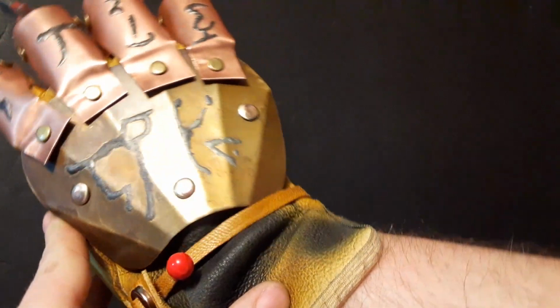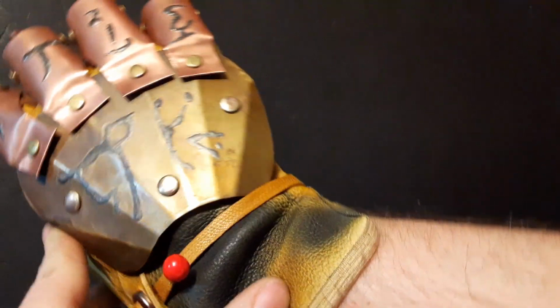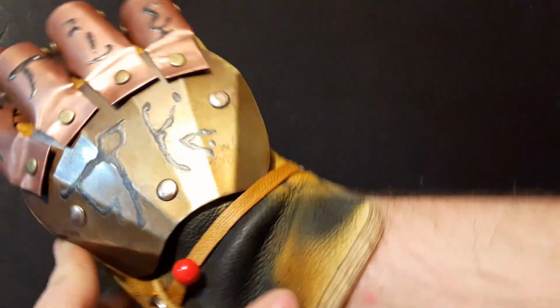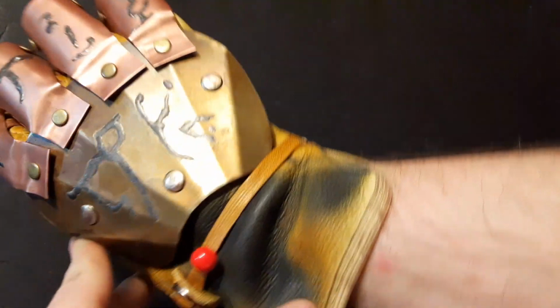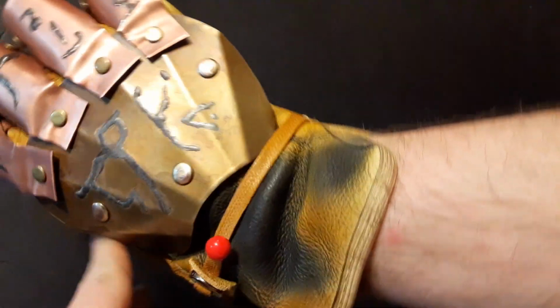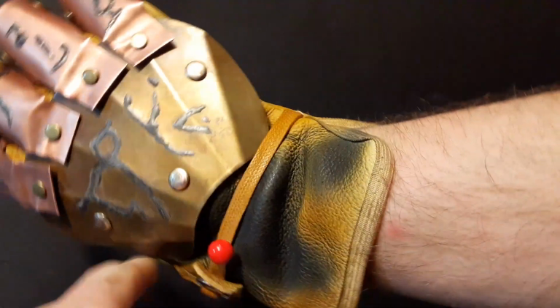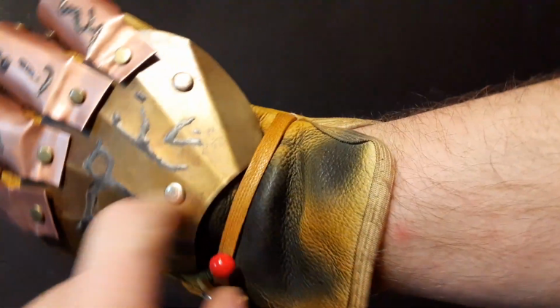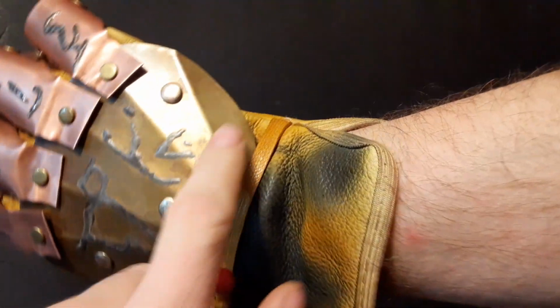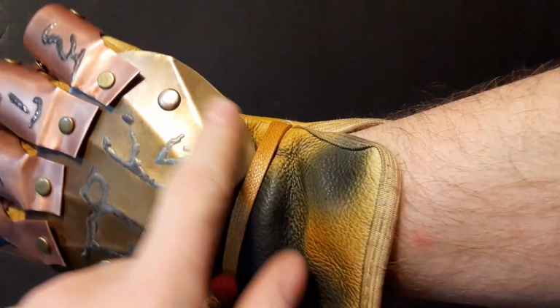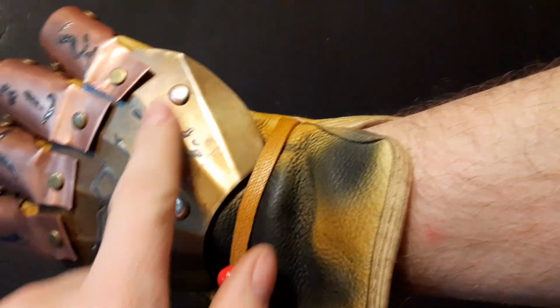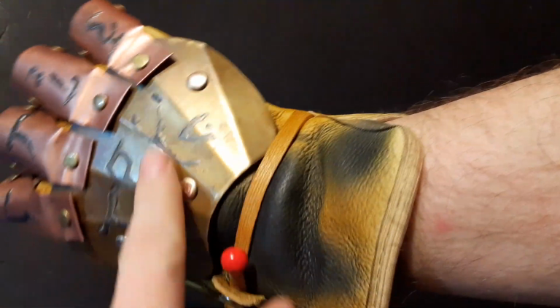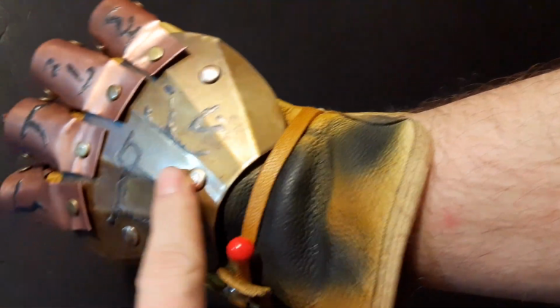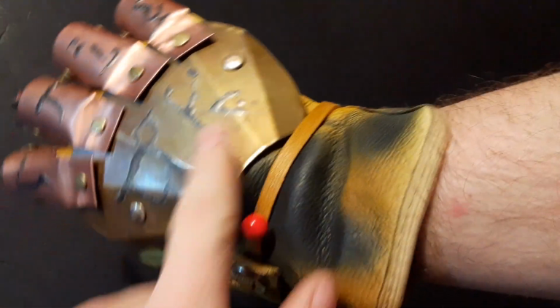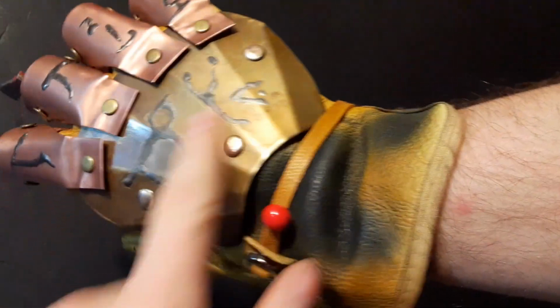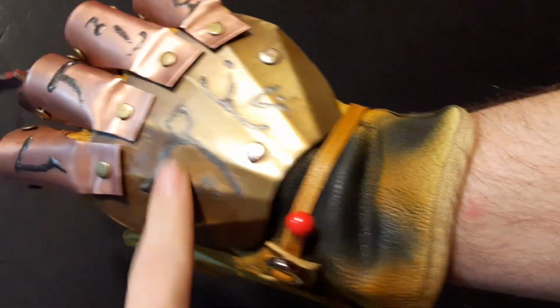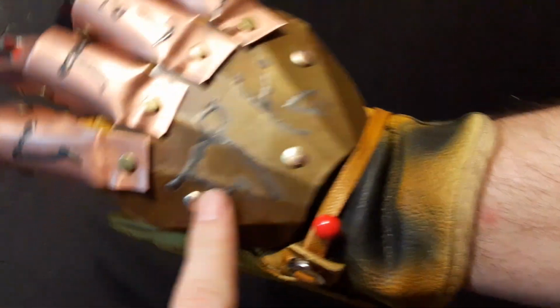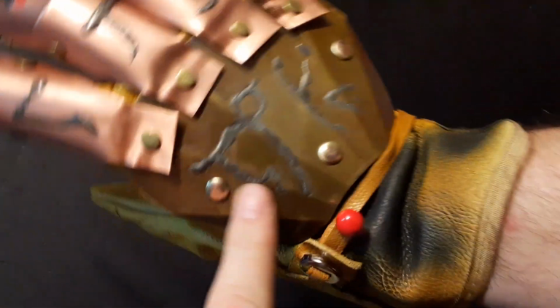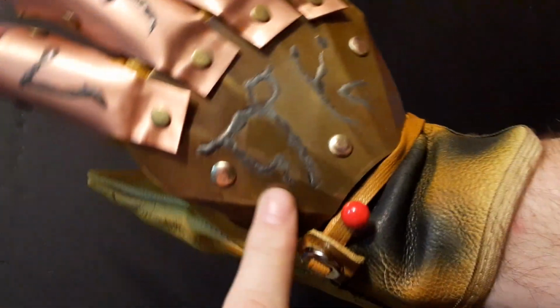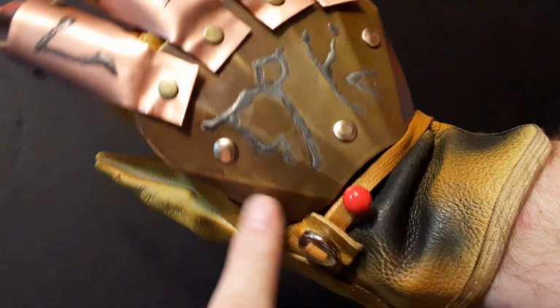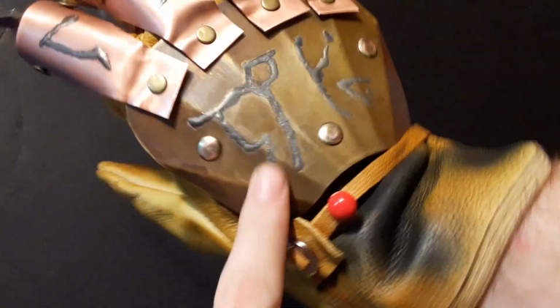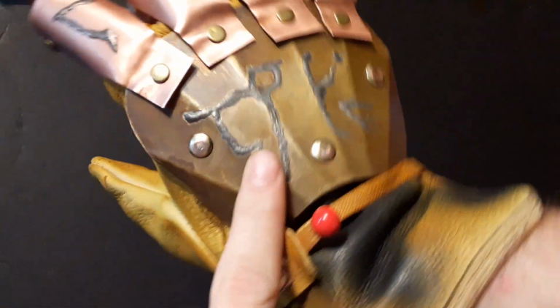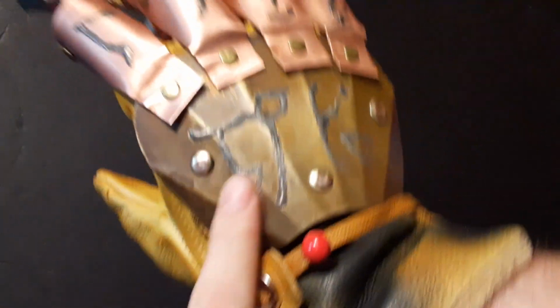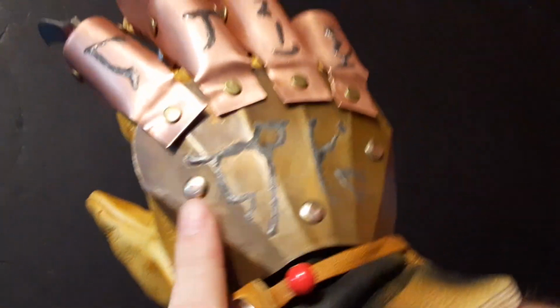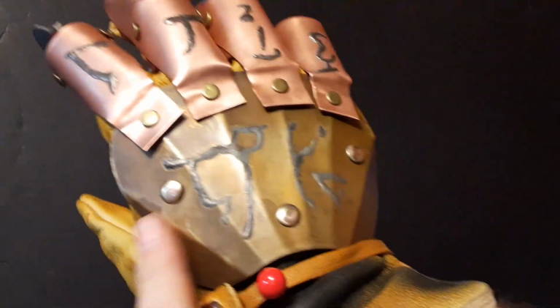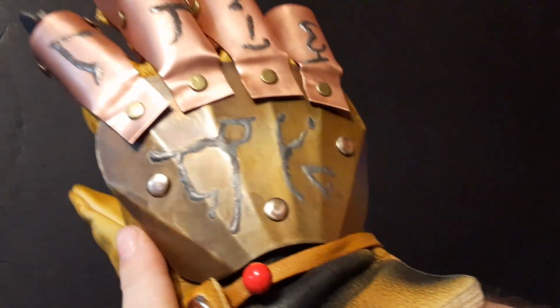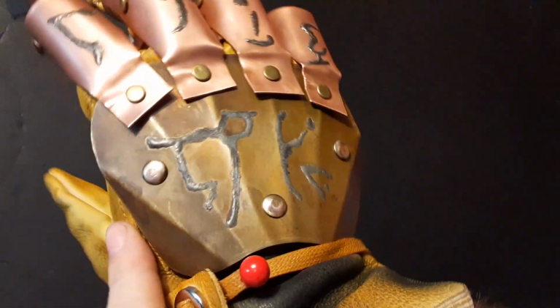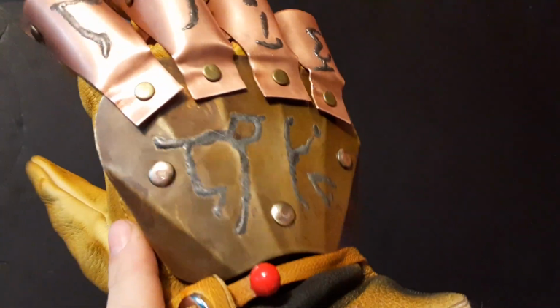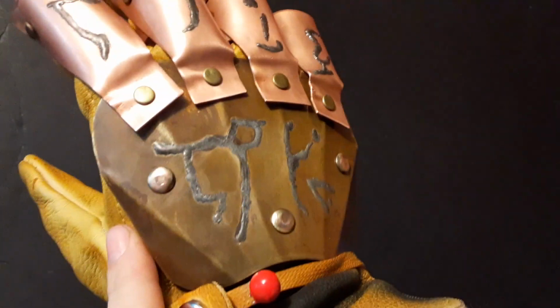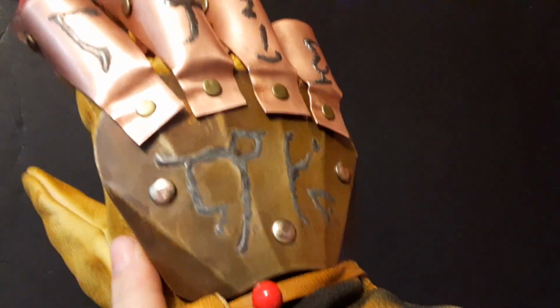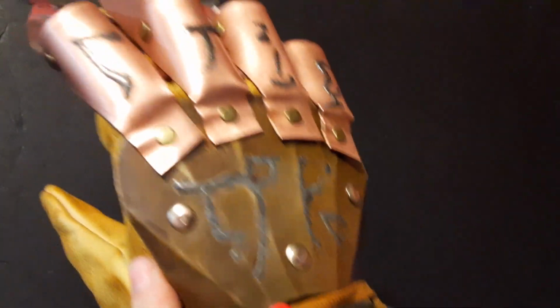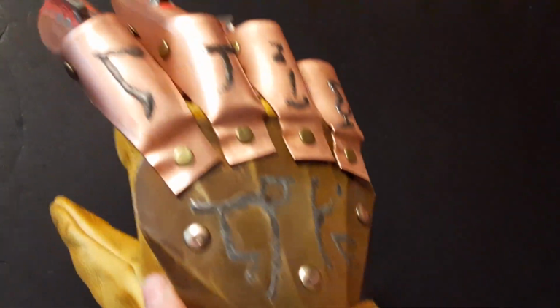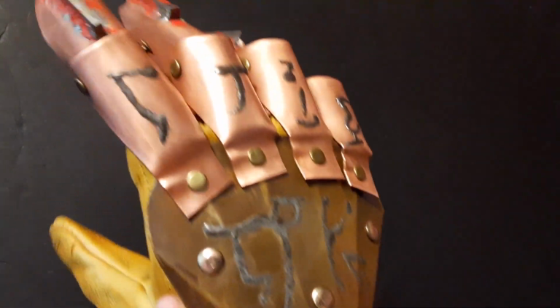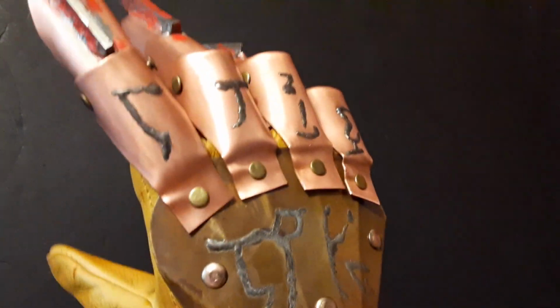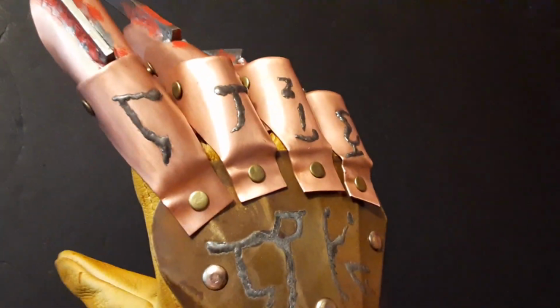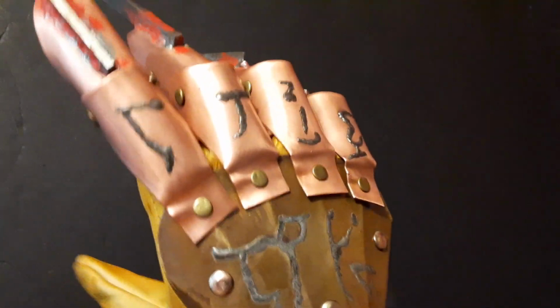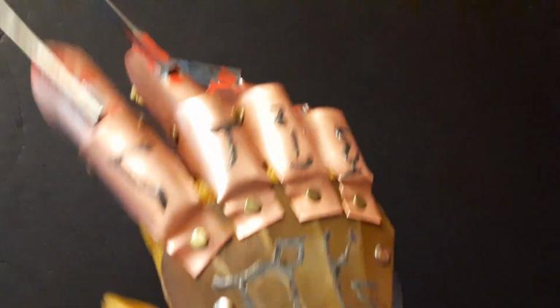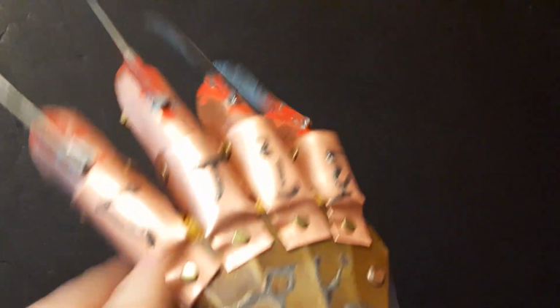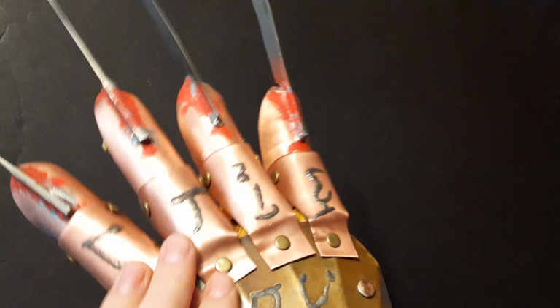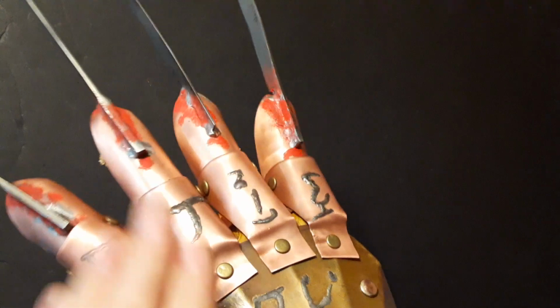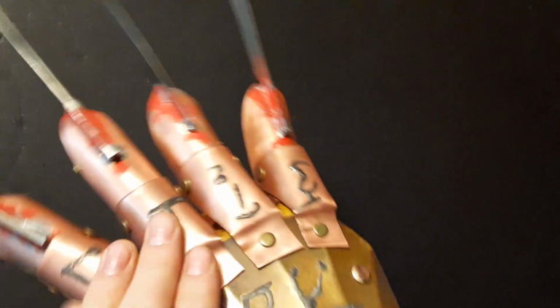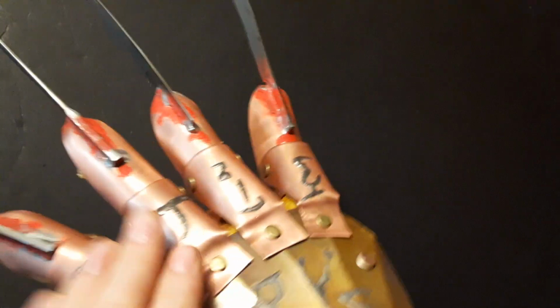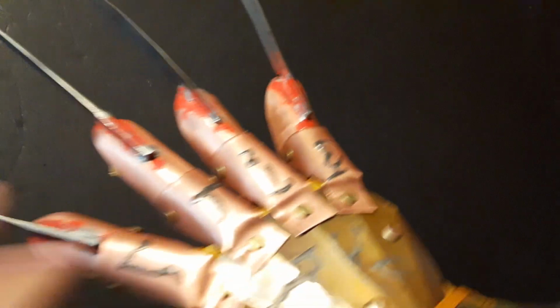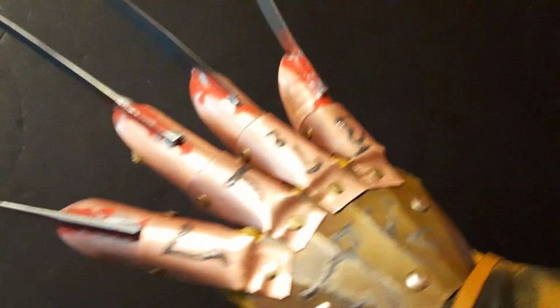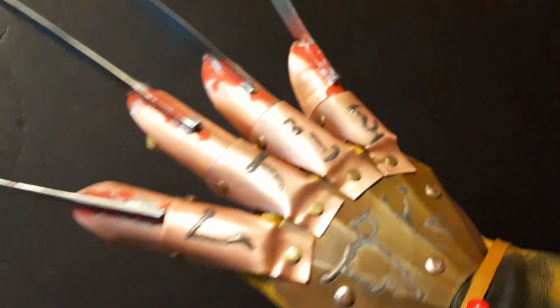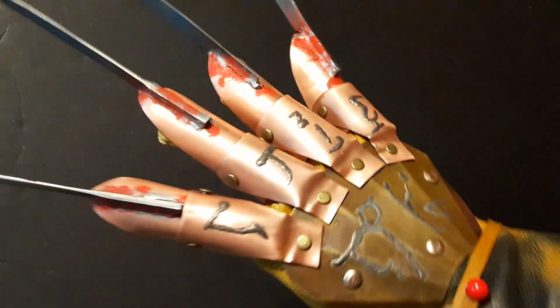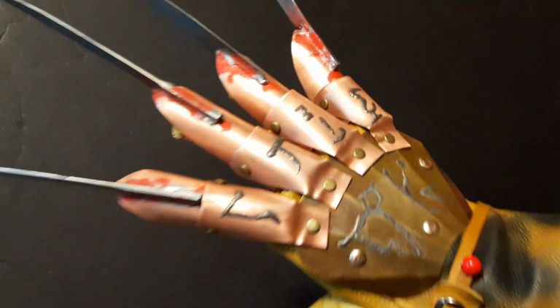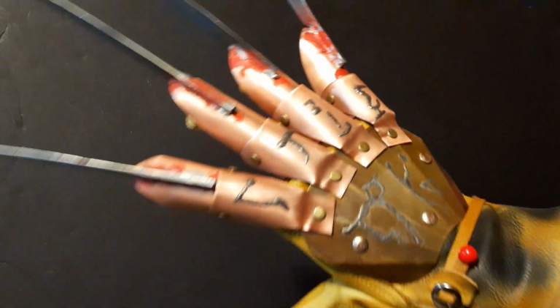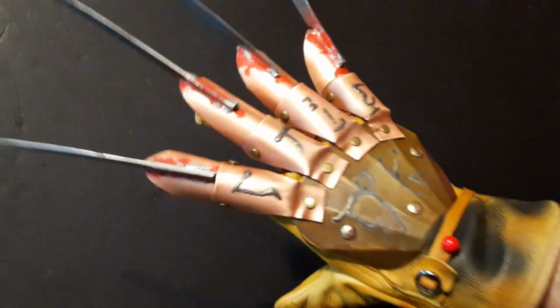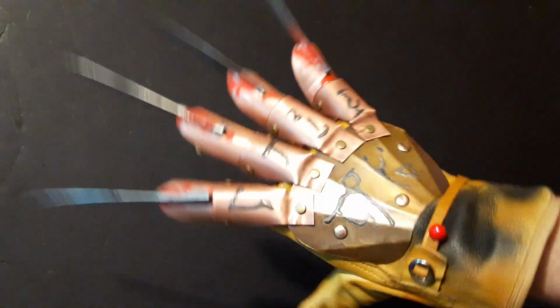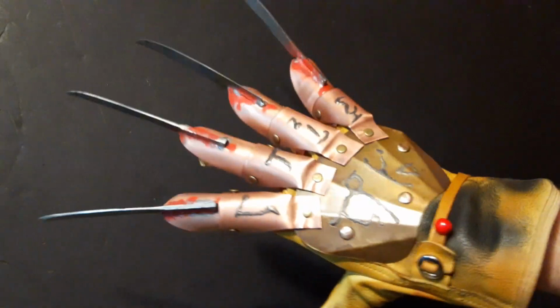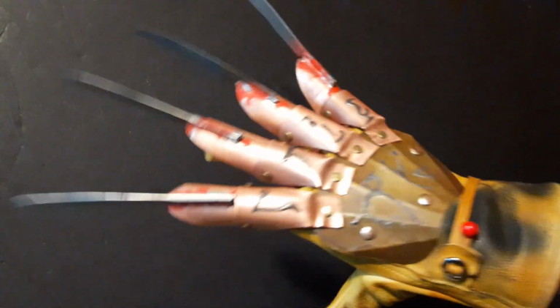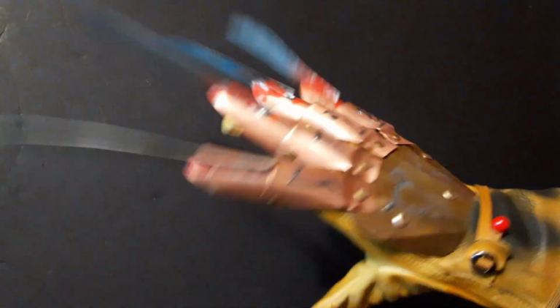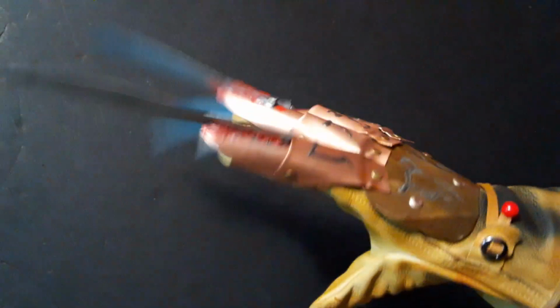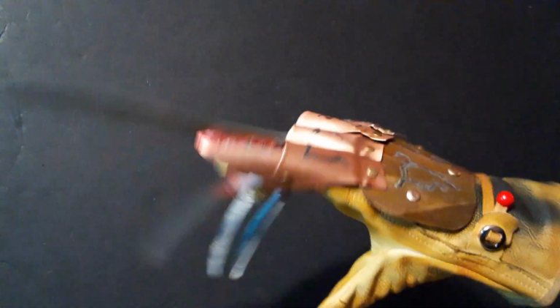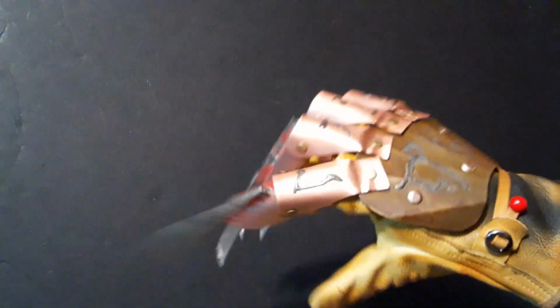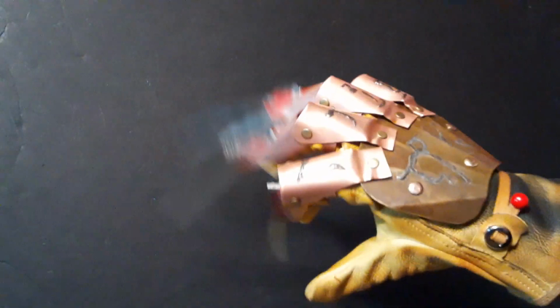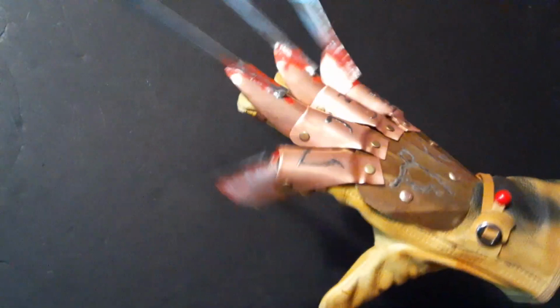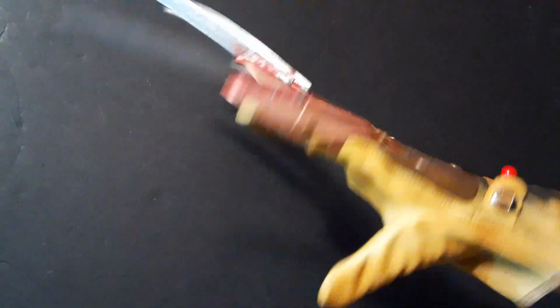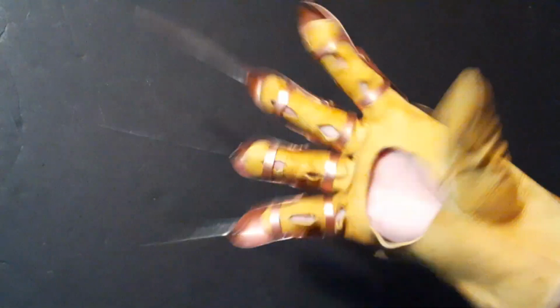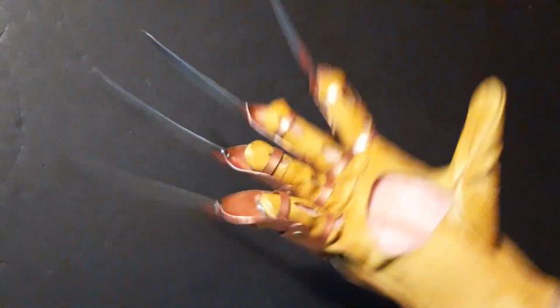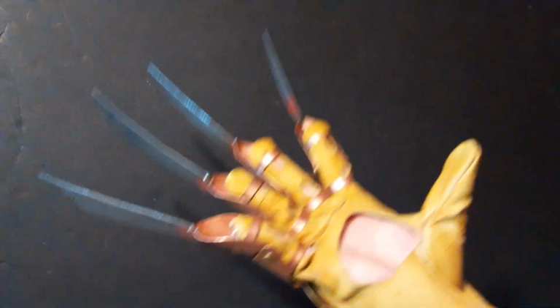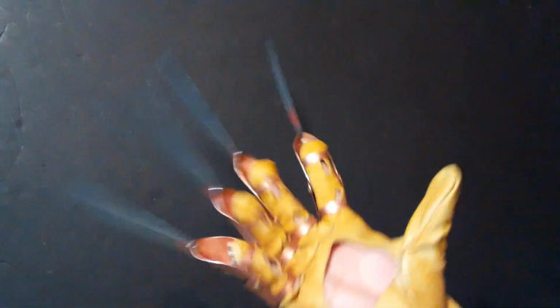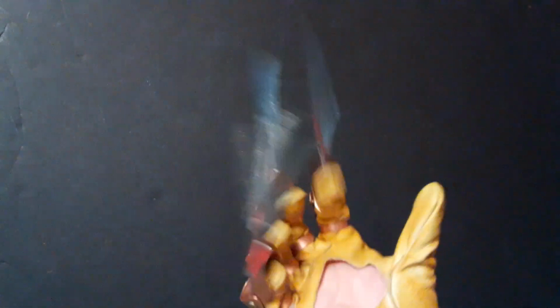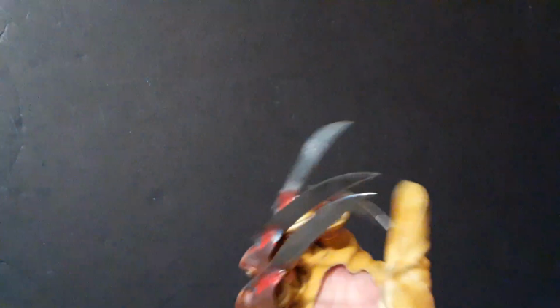I really love how this backplate turned out weathering-wise. The copper is shiny now, but it should weather up with time.